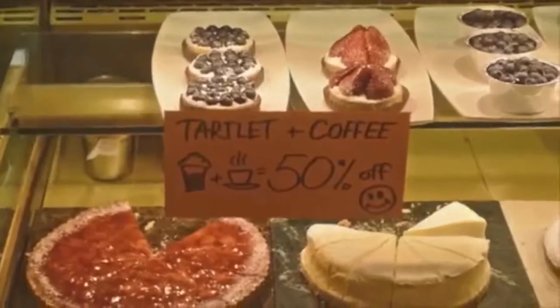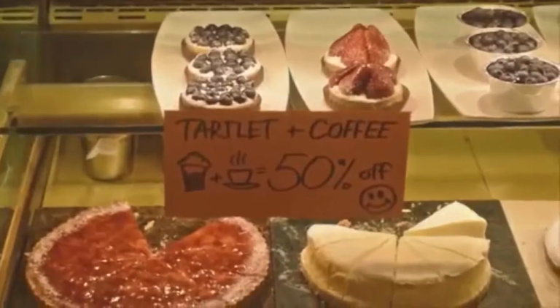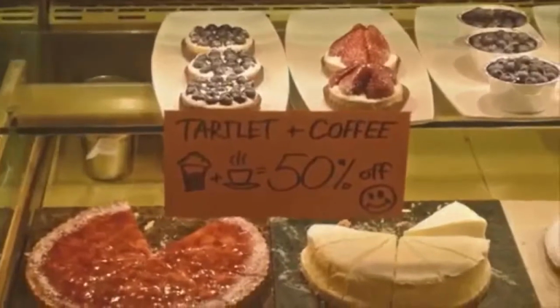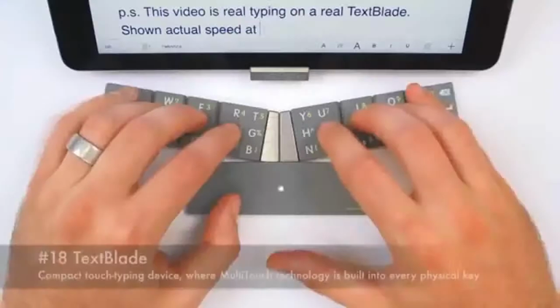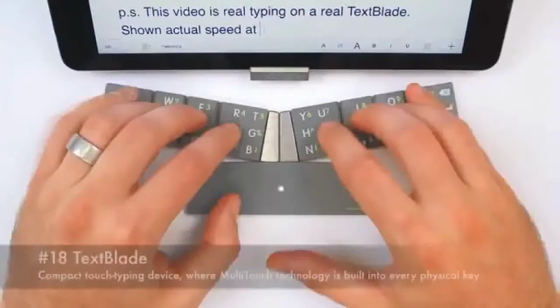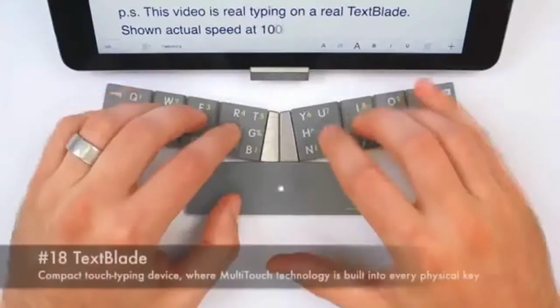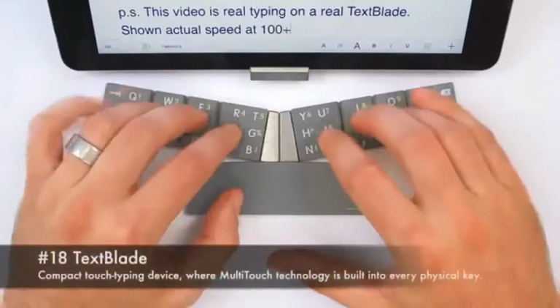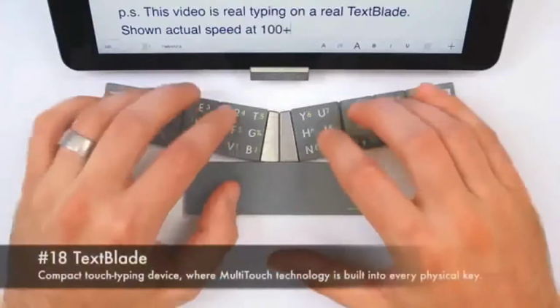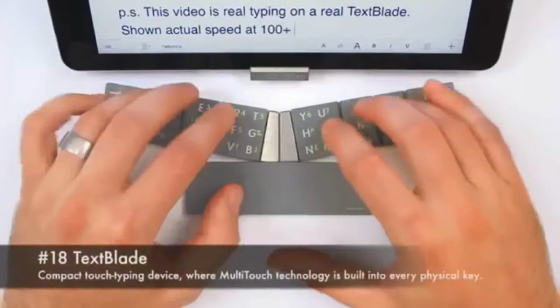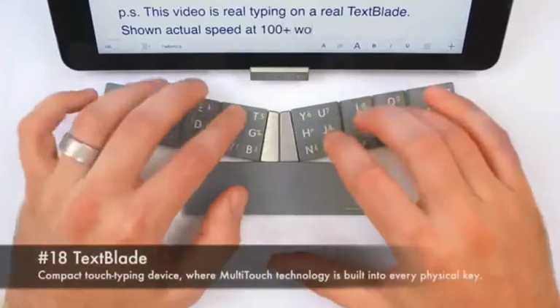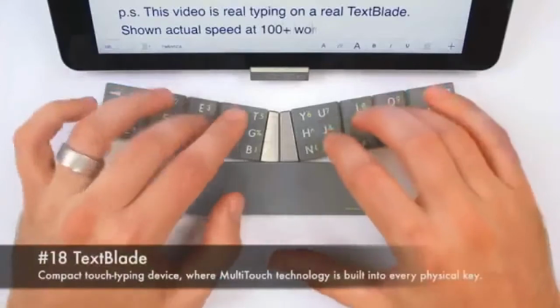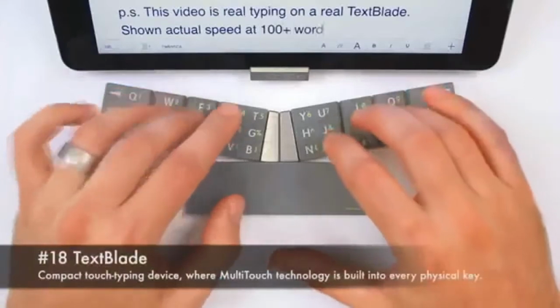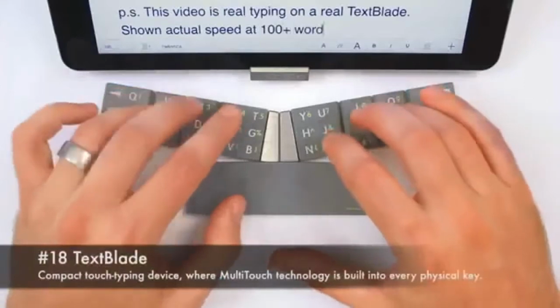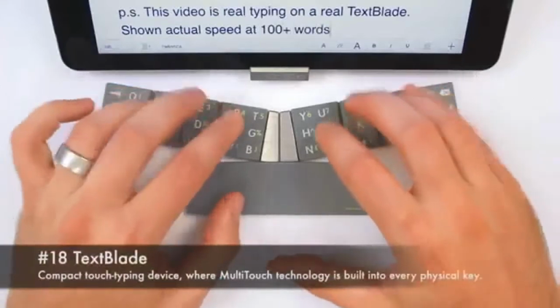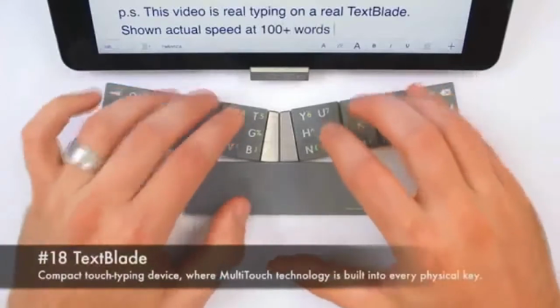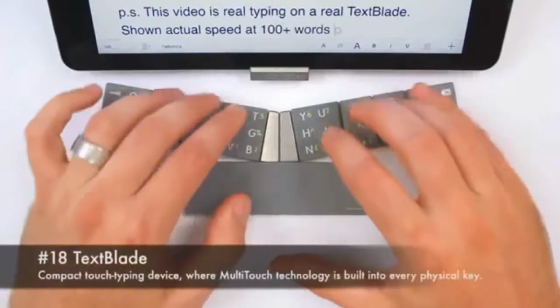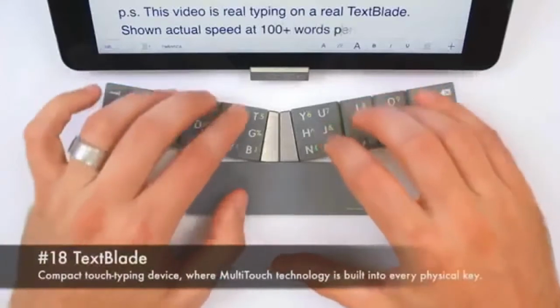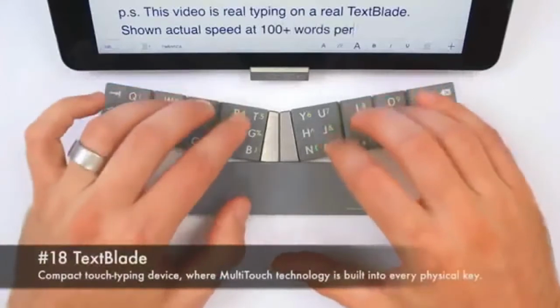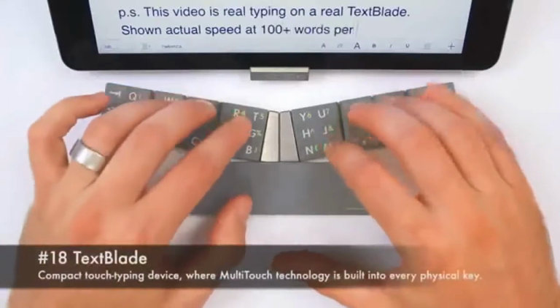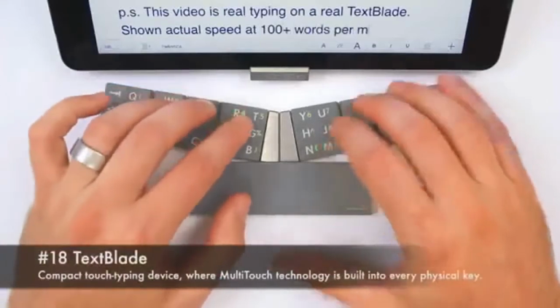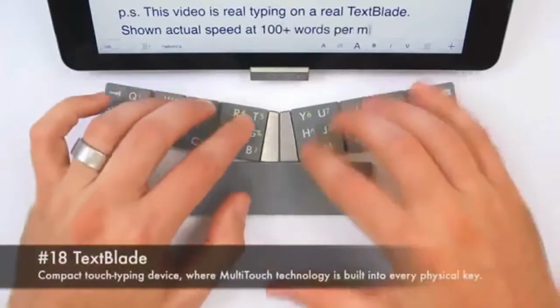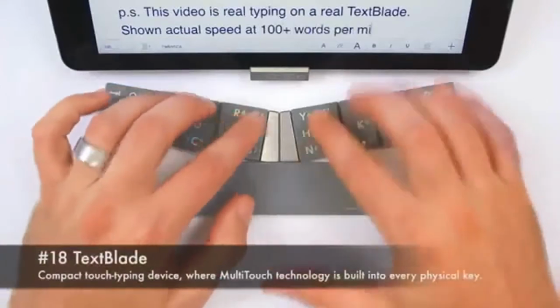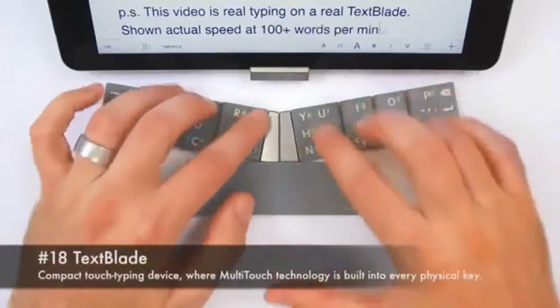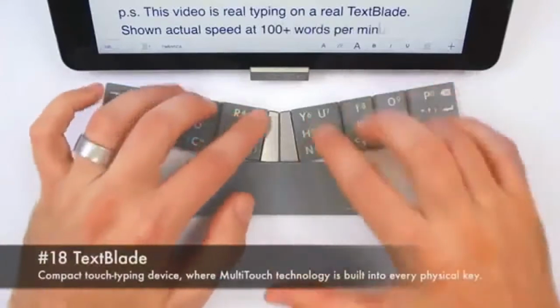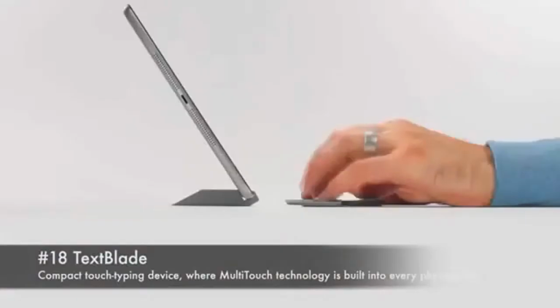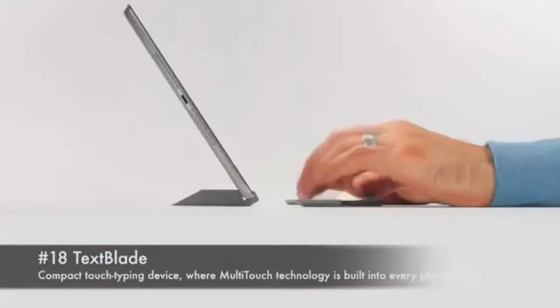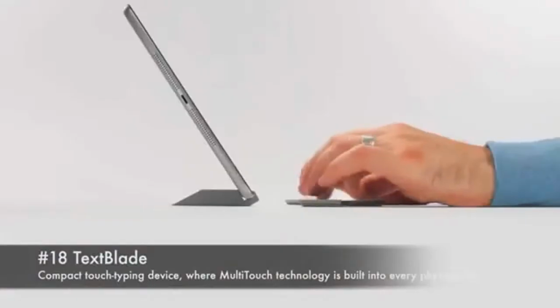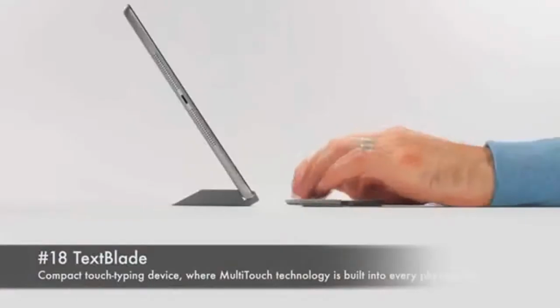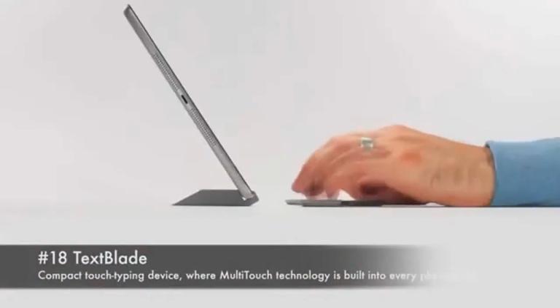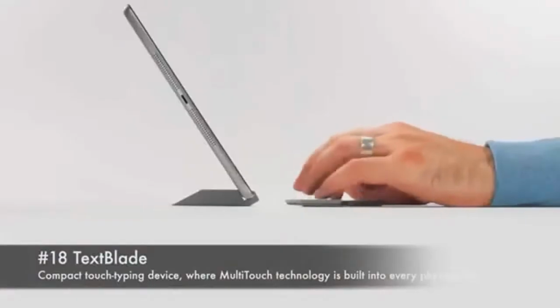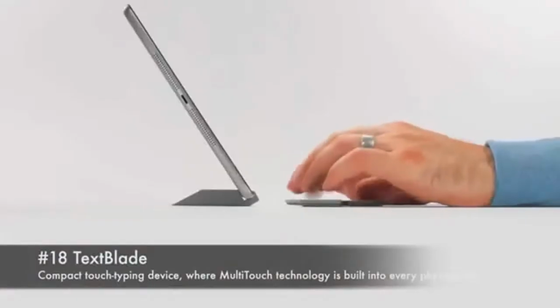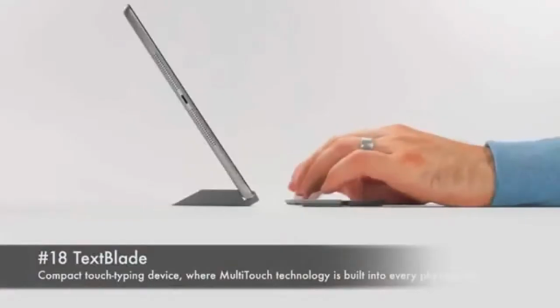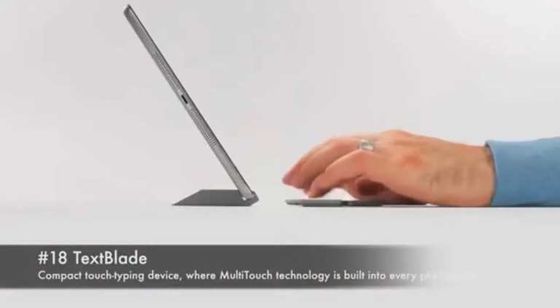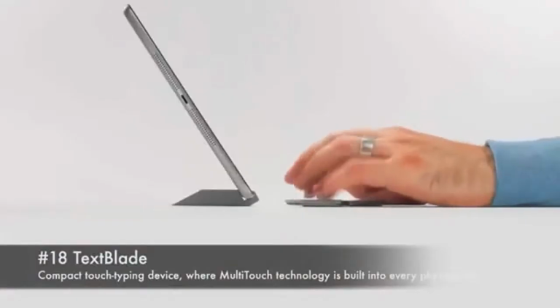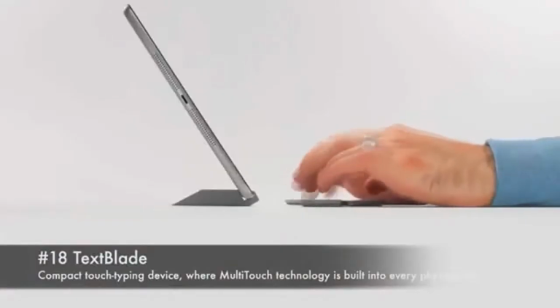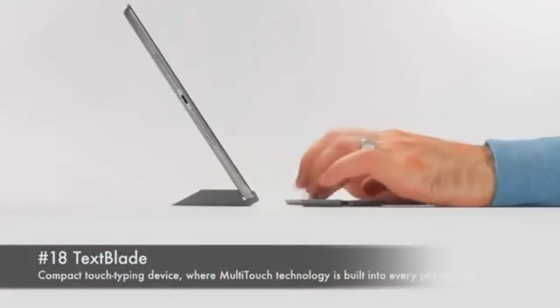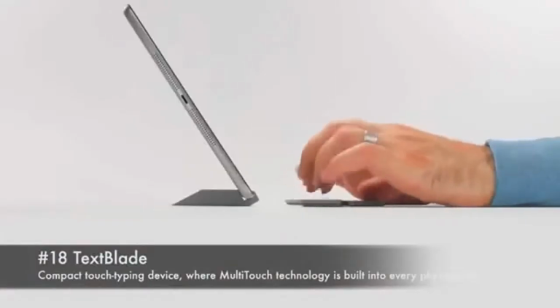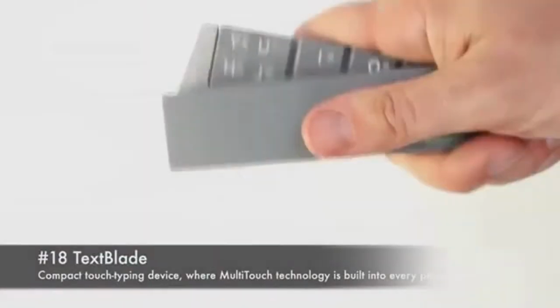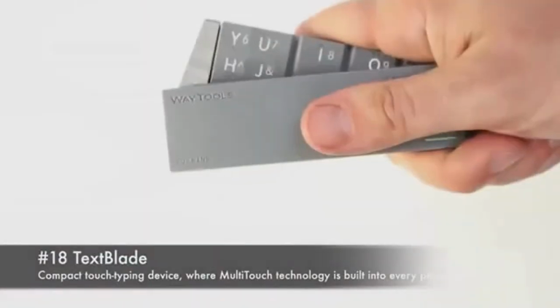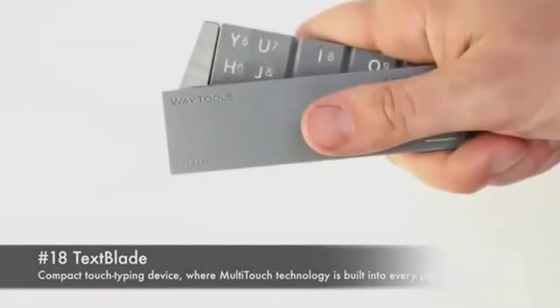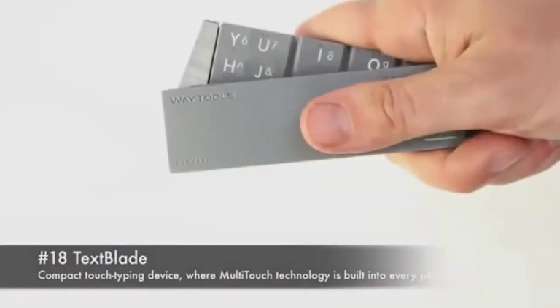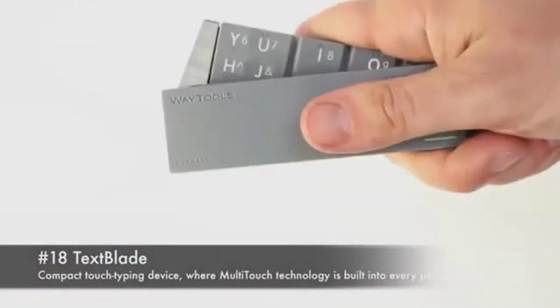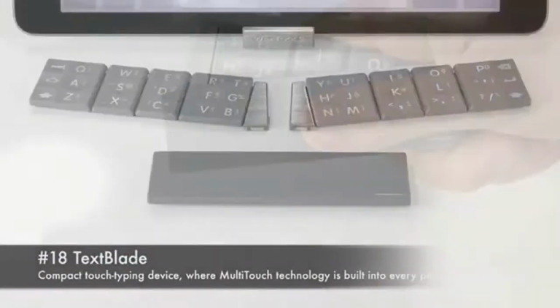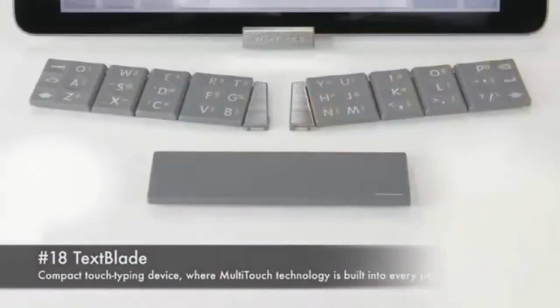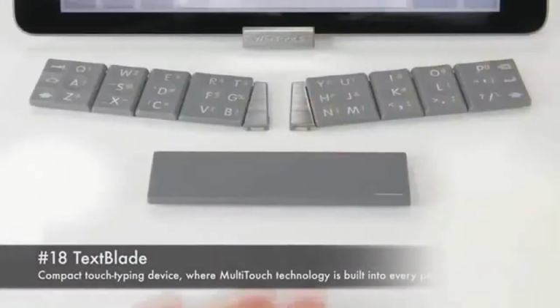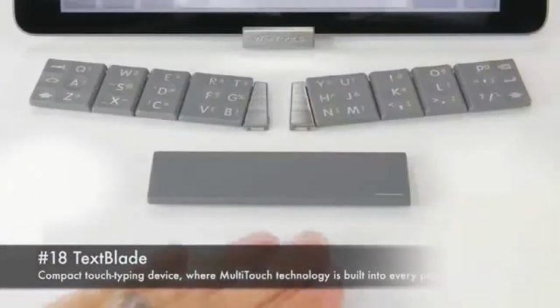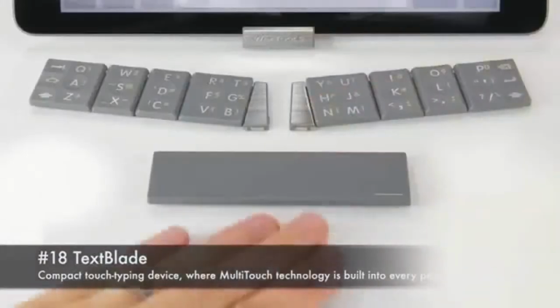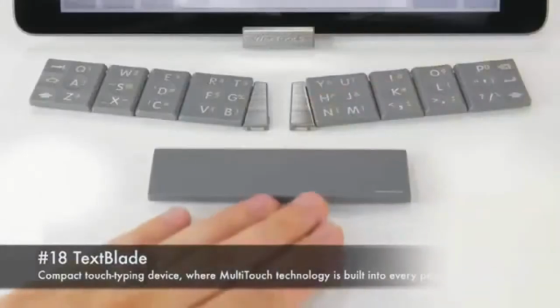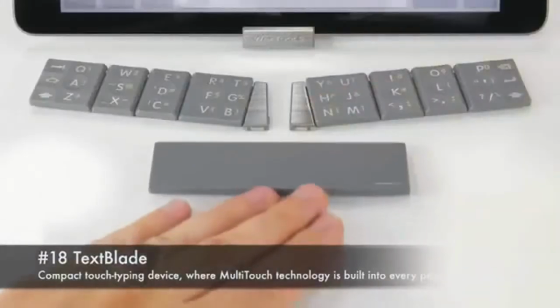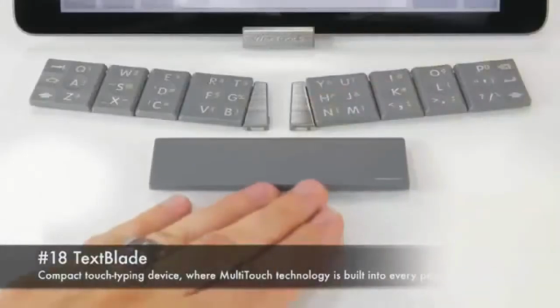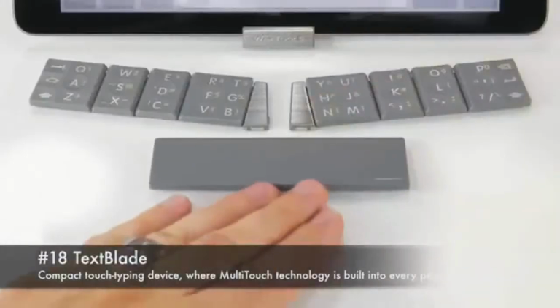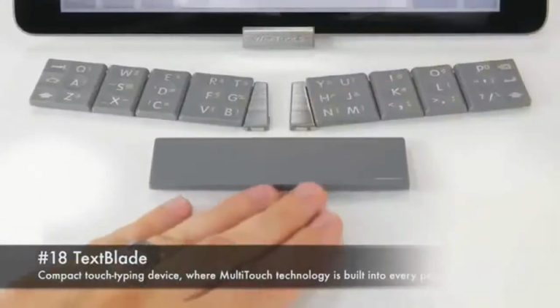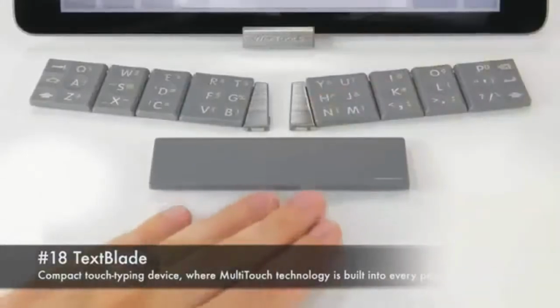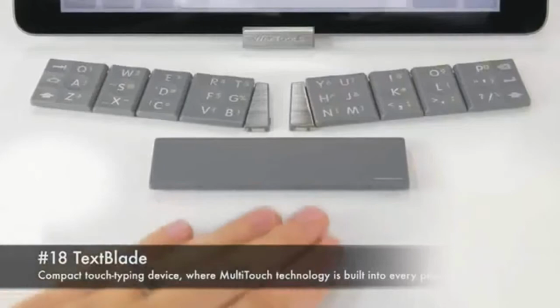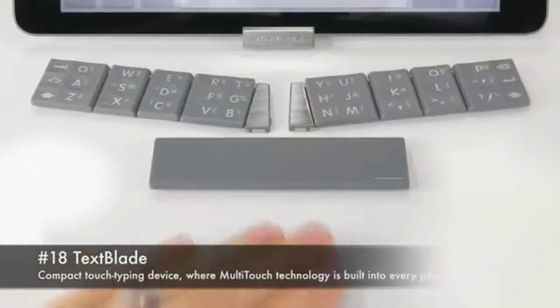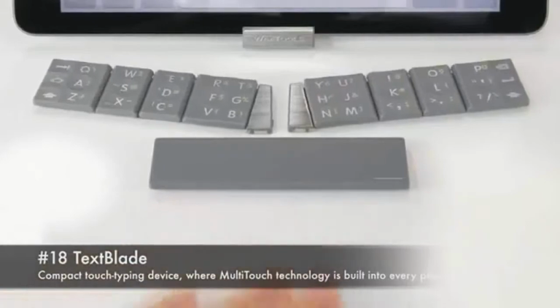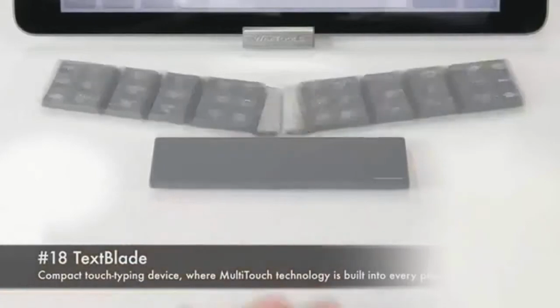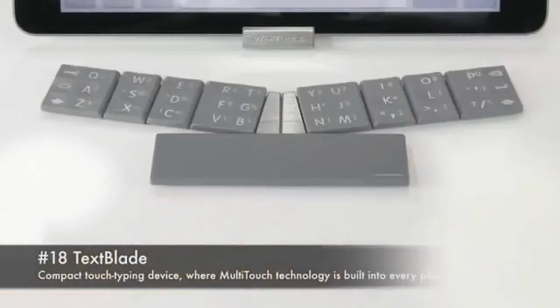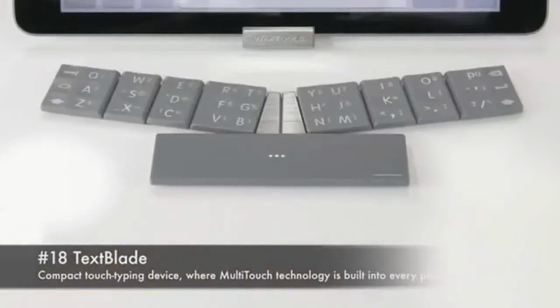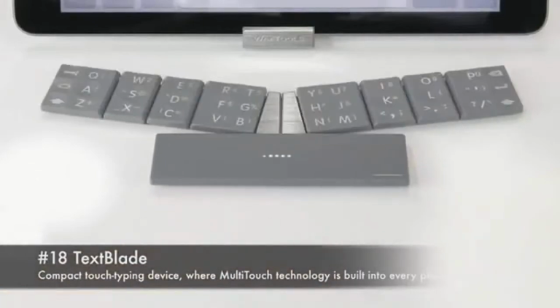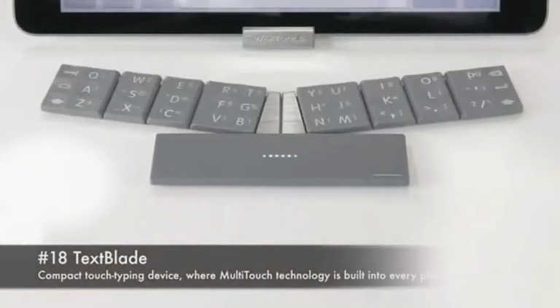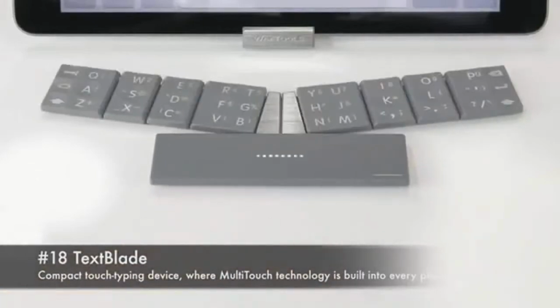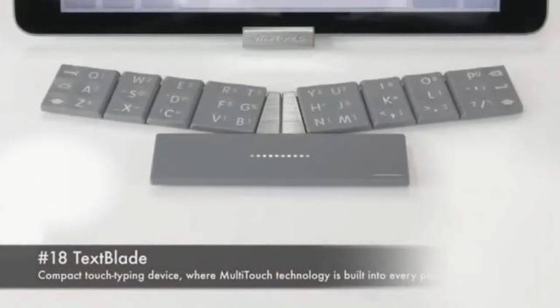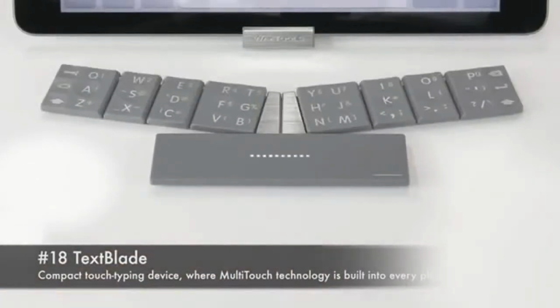Number 18: Textblade. A compact touch typing device where multi-touch technology is built into every physical key.